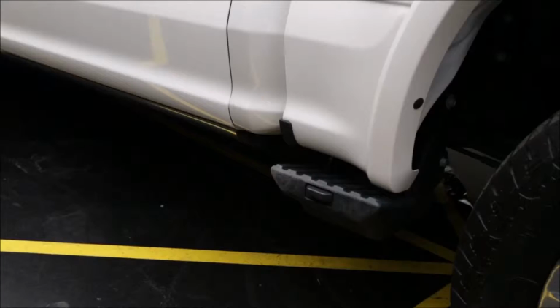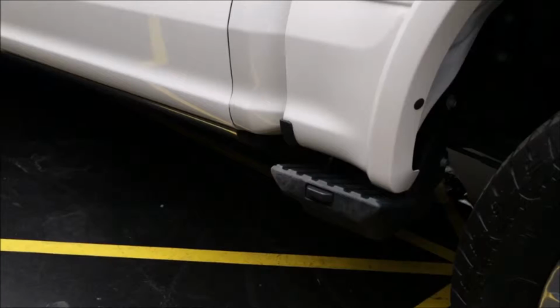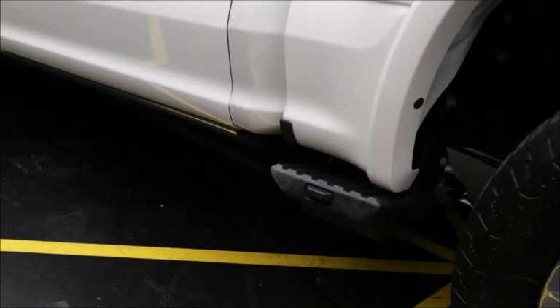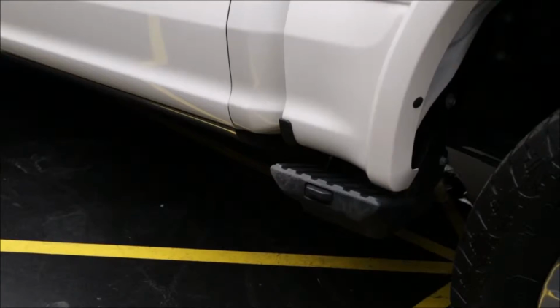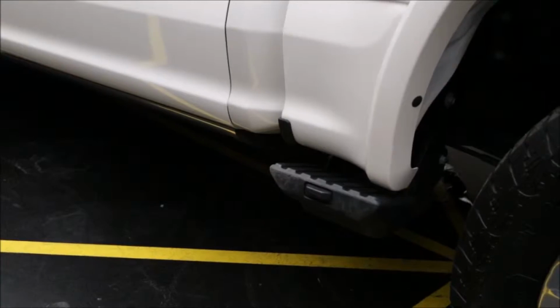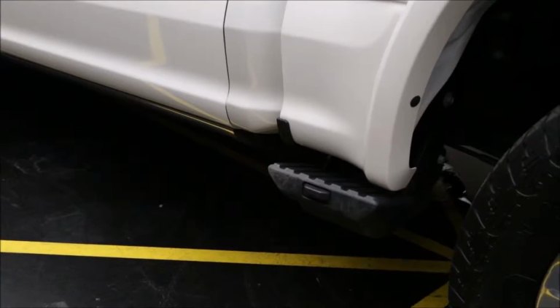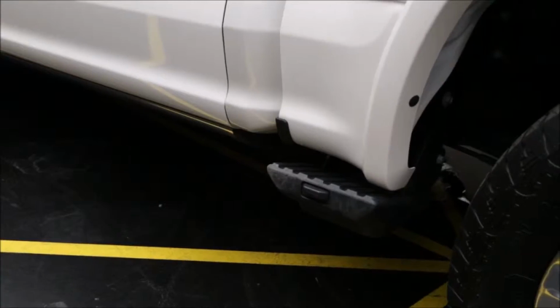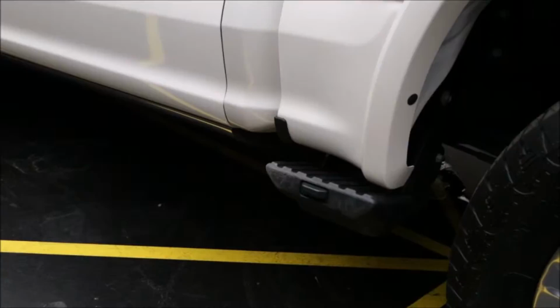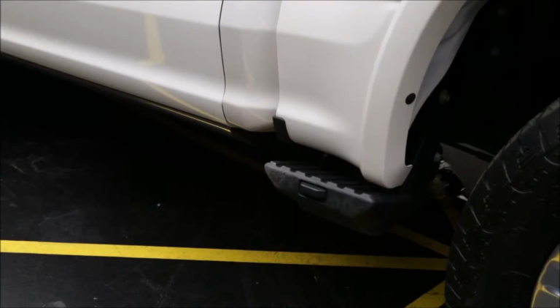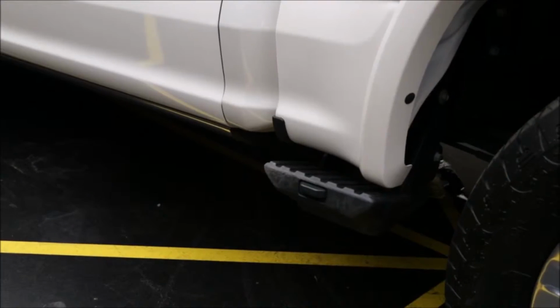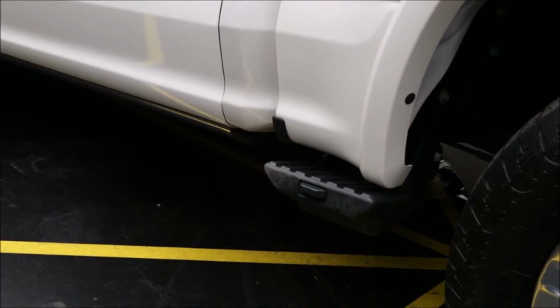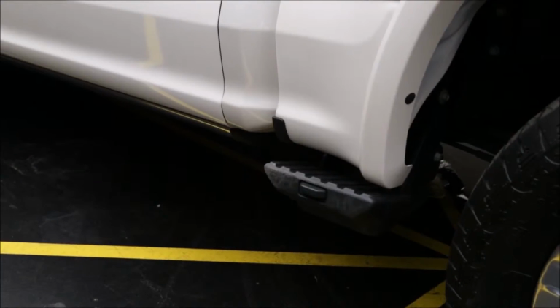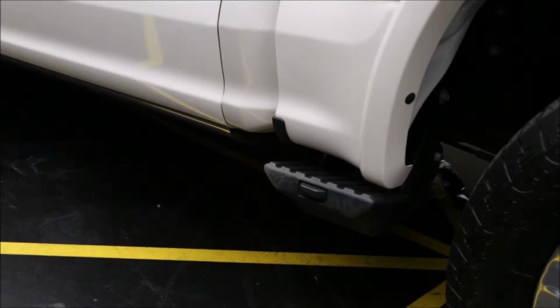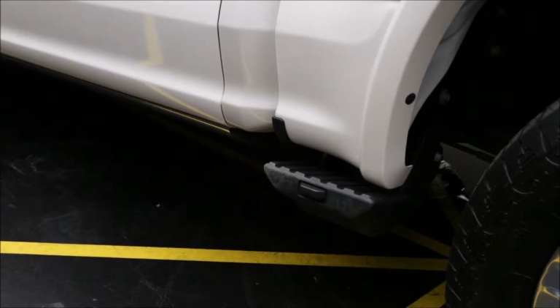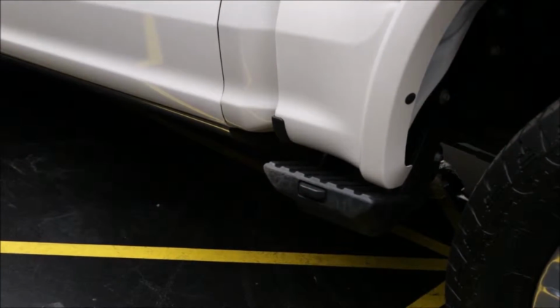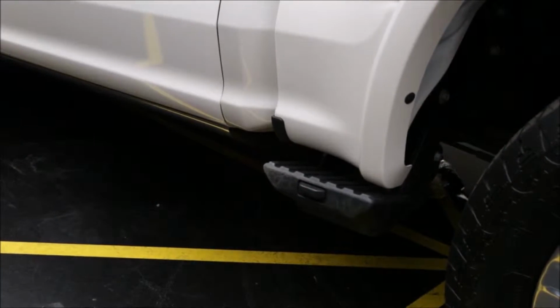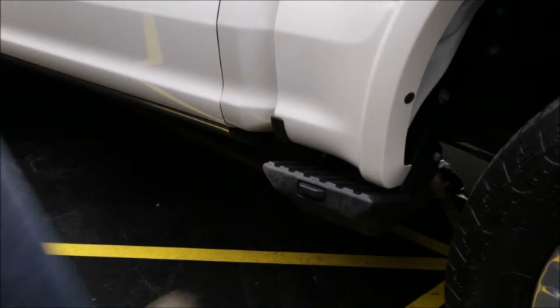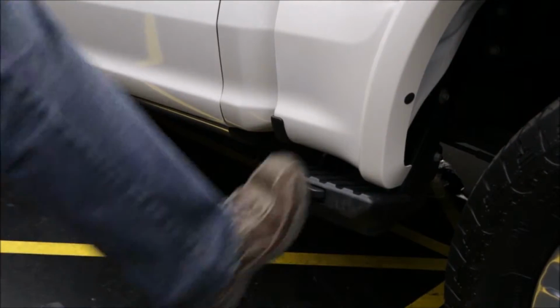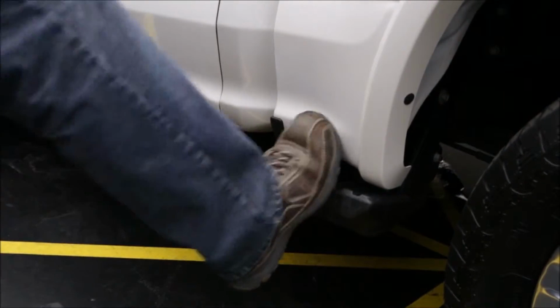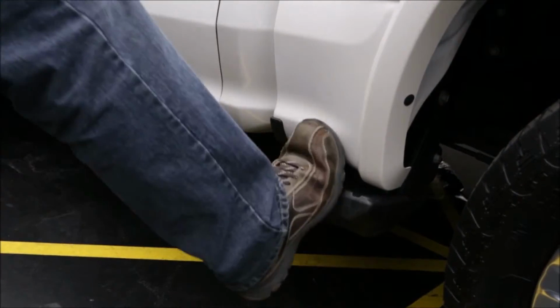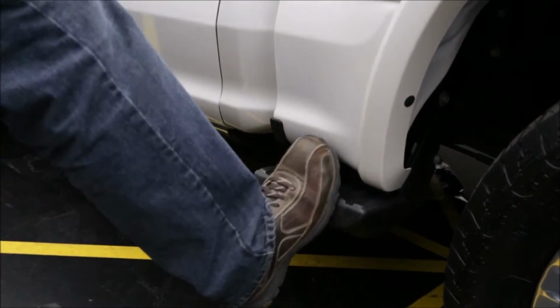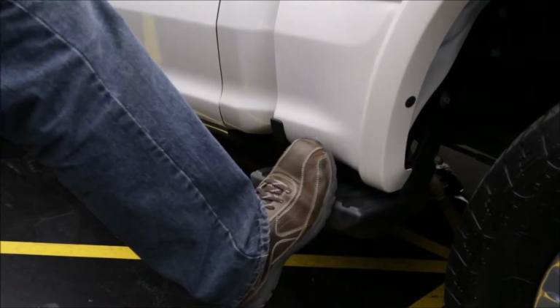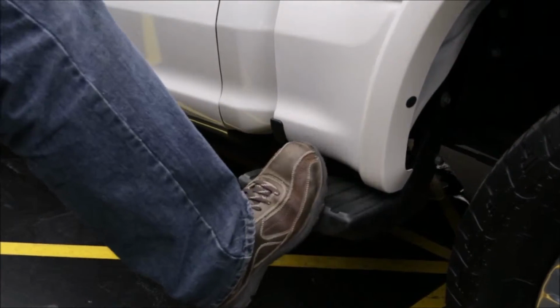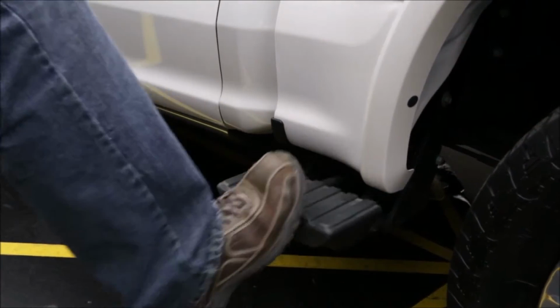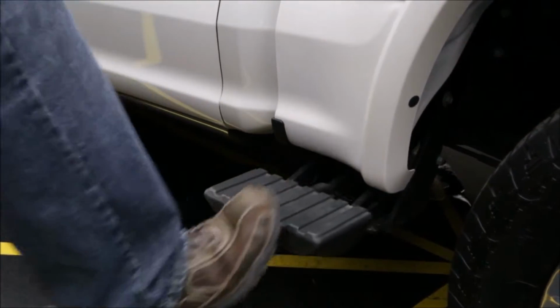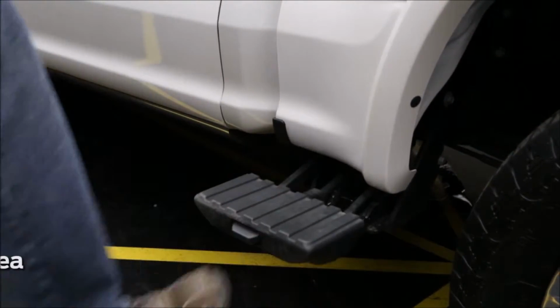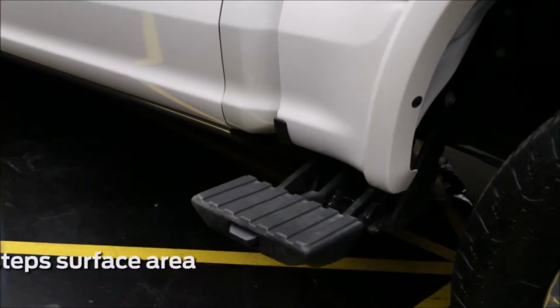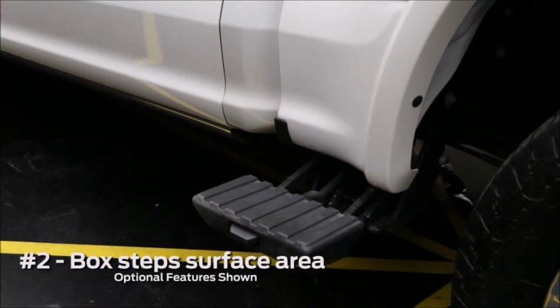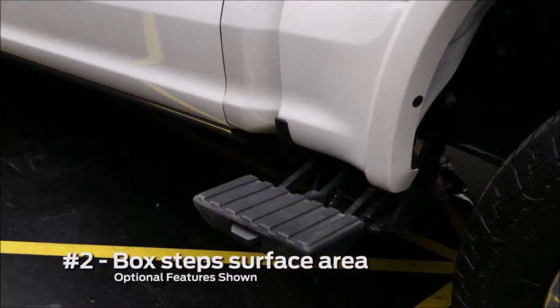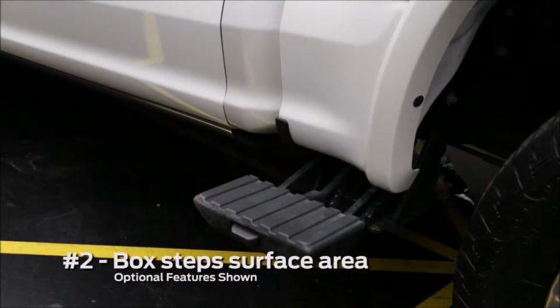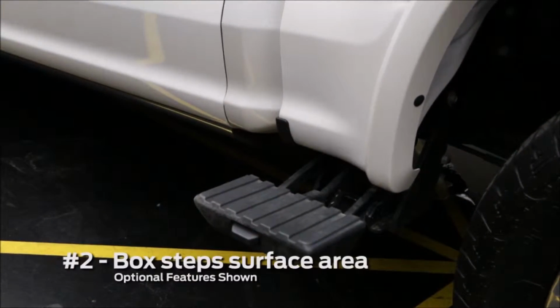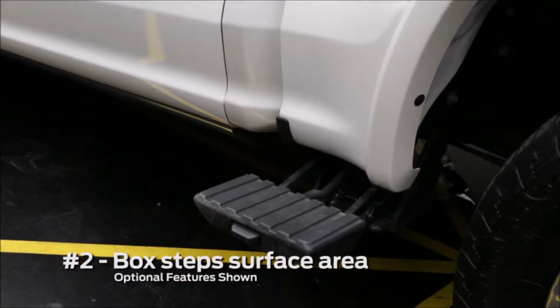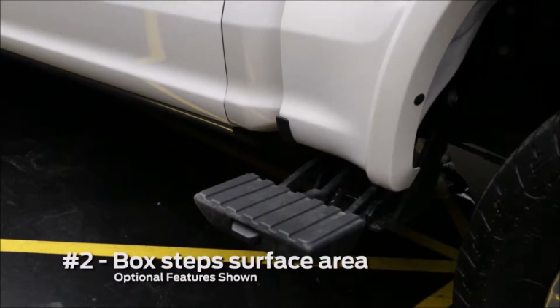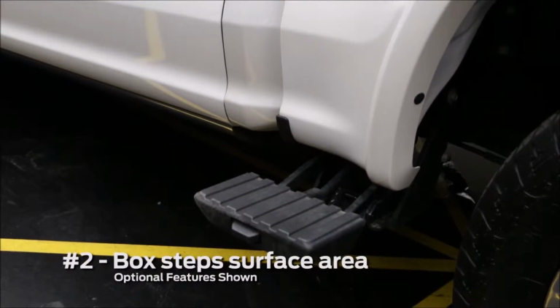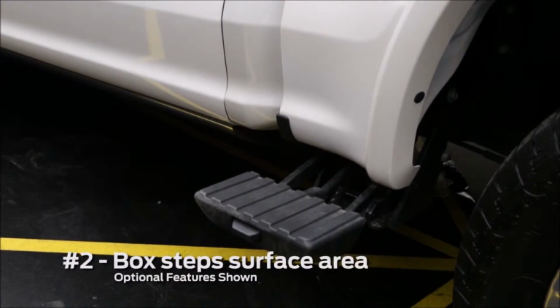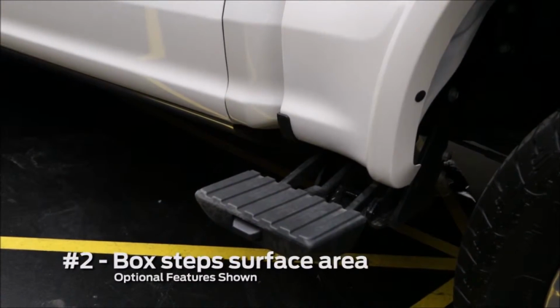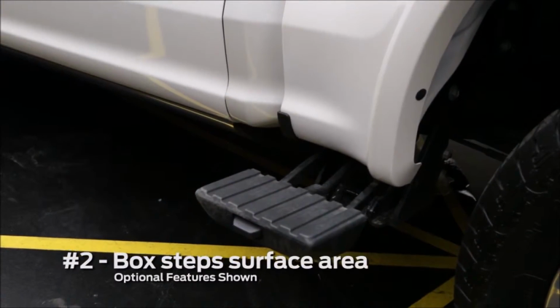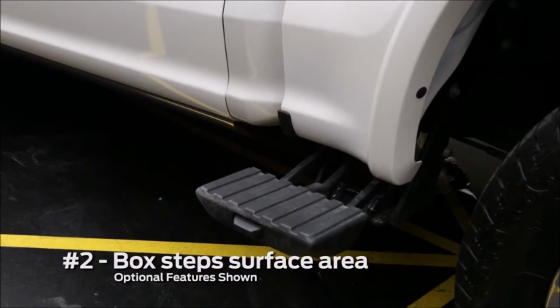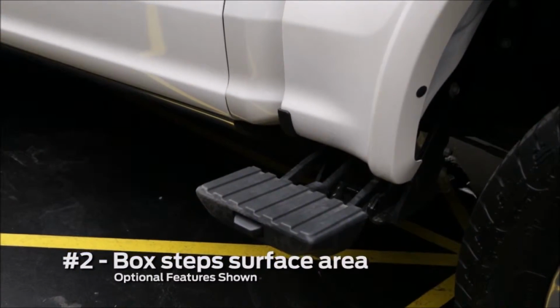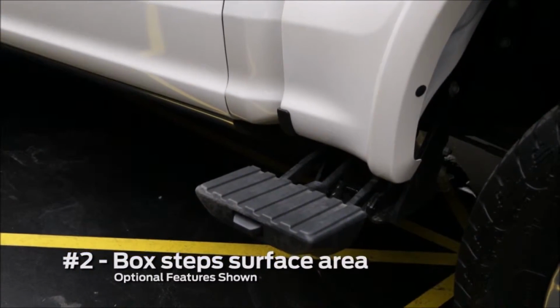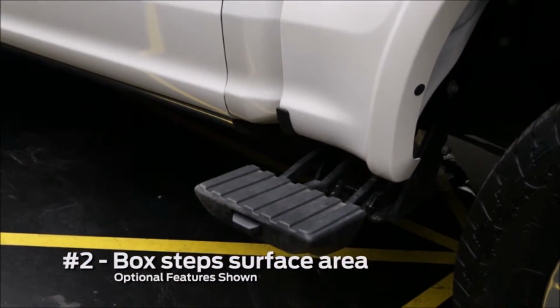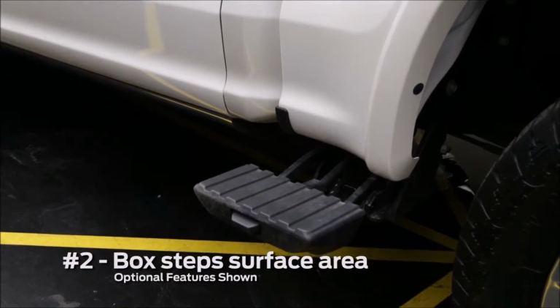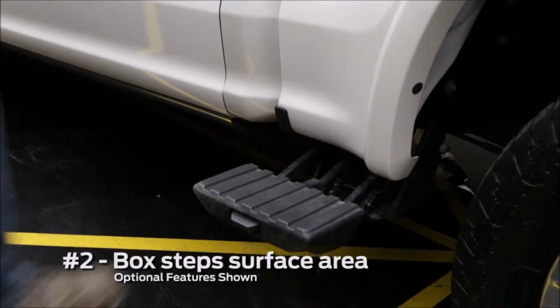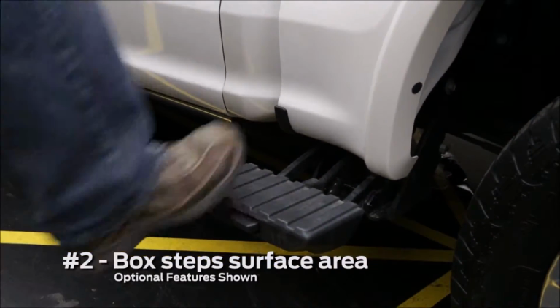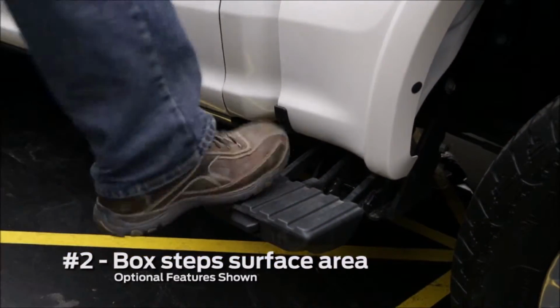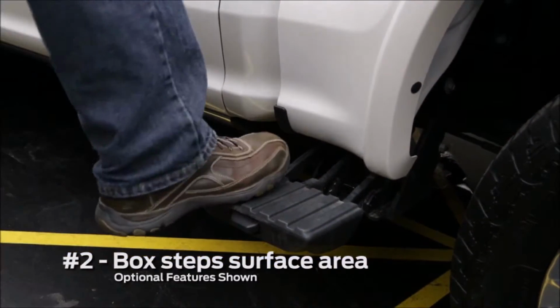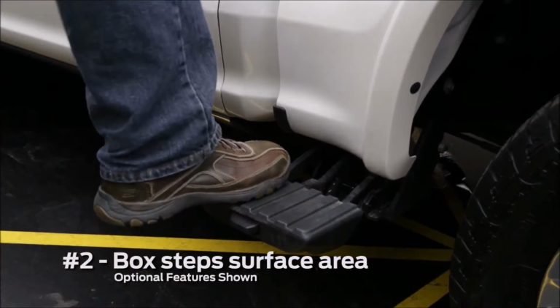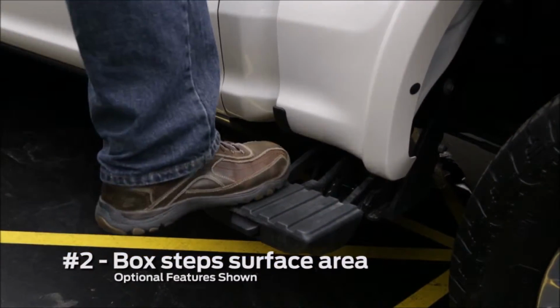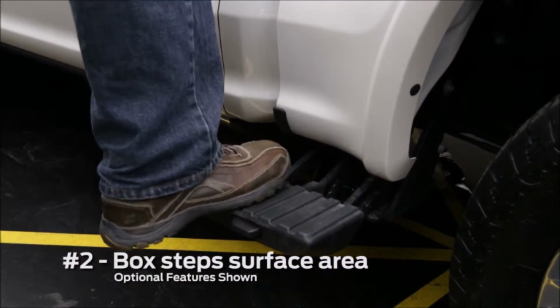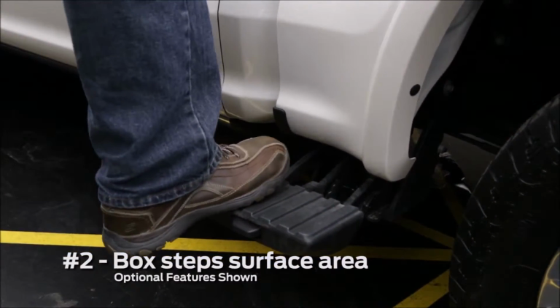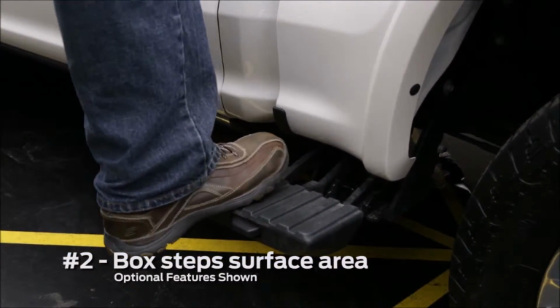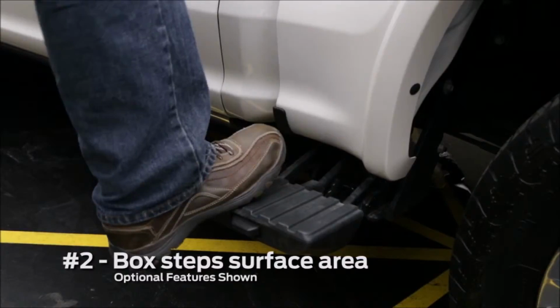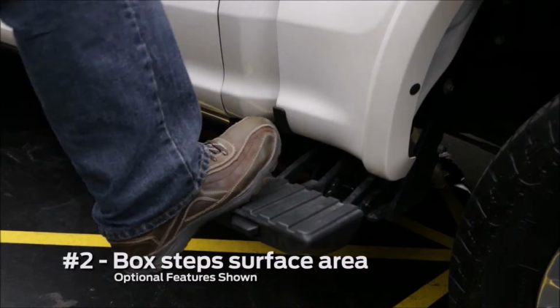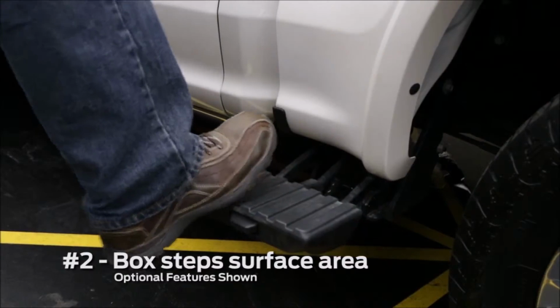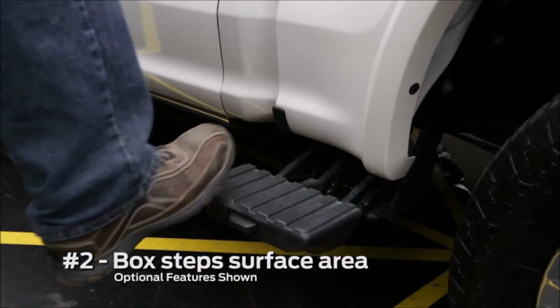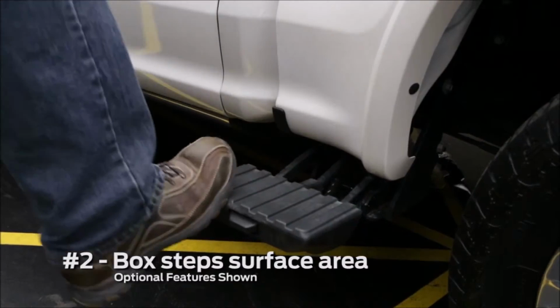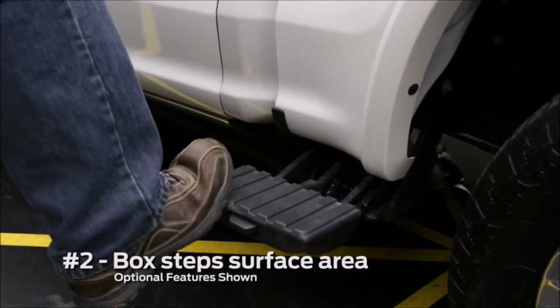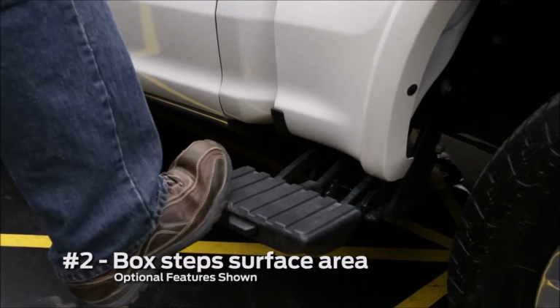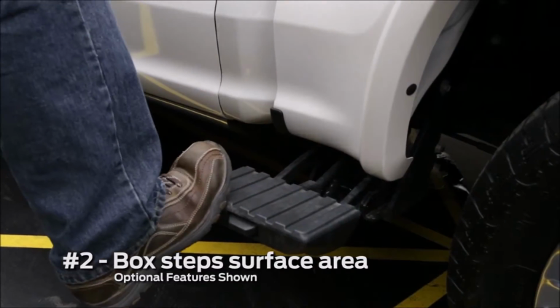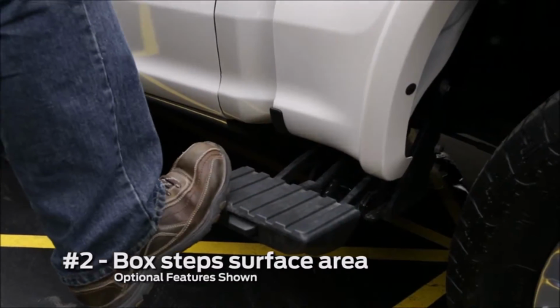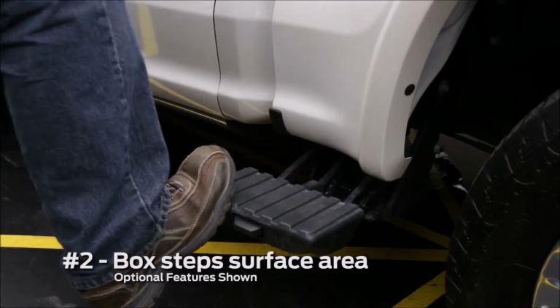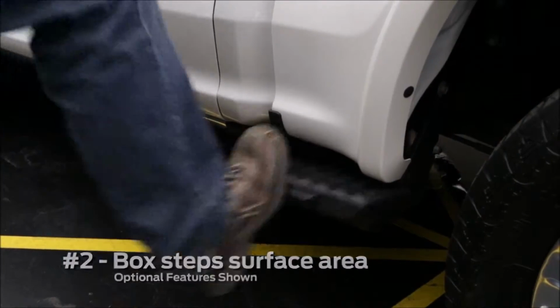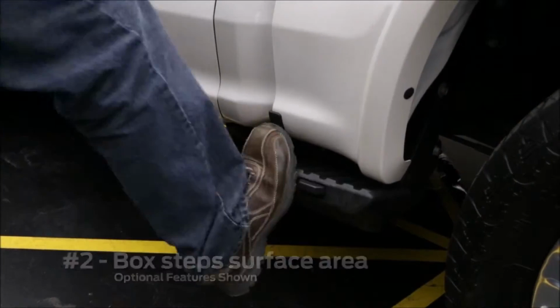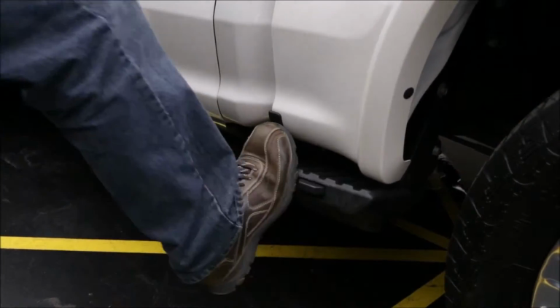Moving to the side of the vehicle, our box side step has grown in size so as you open and close it with a work boot you have plenty of room to put that work boot on there.